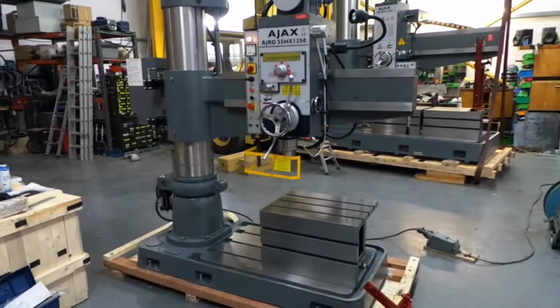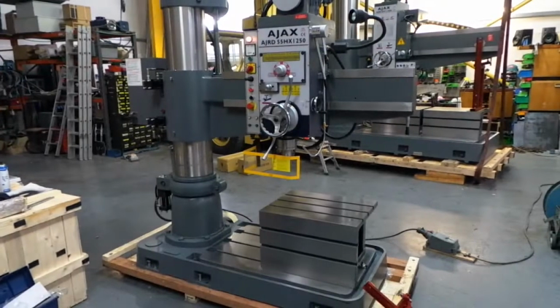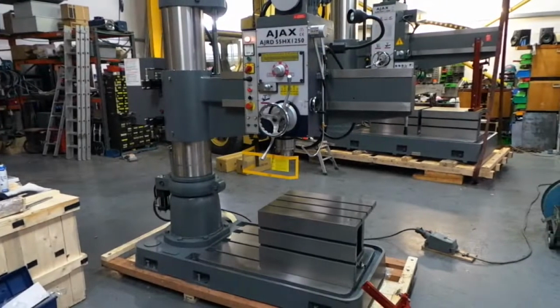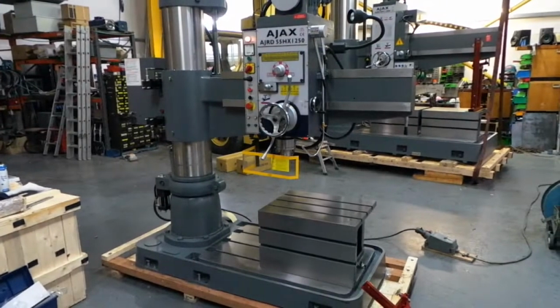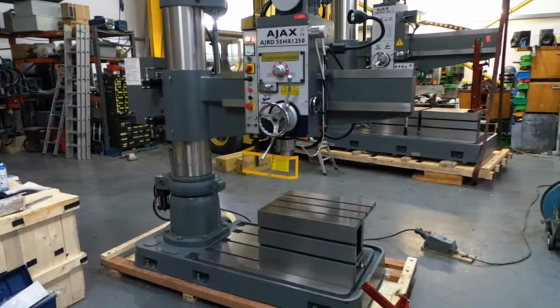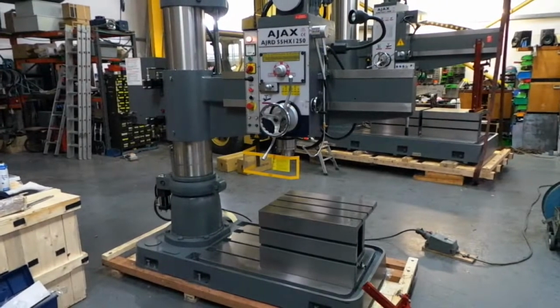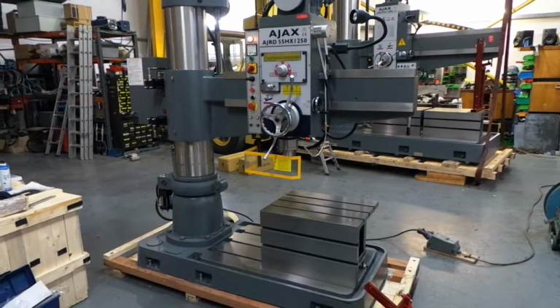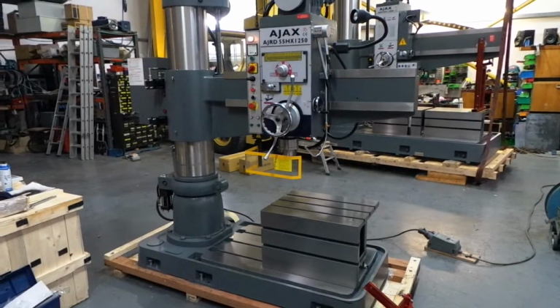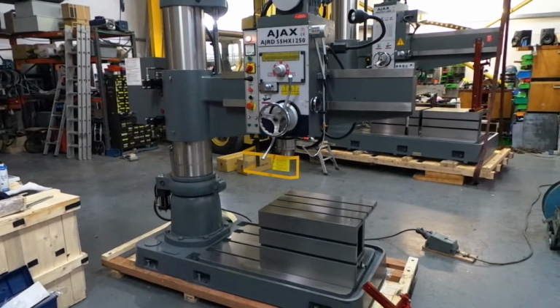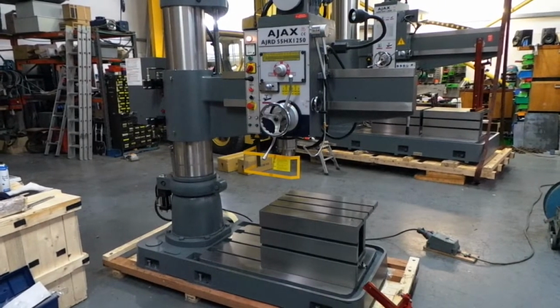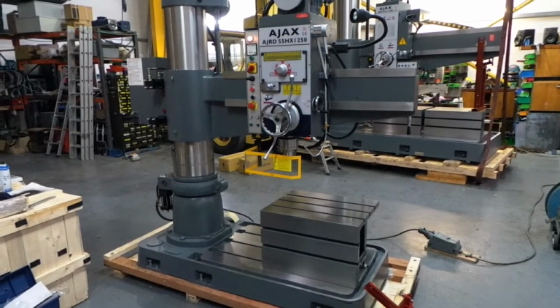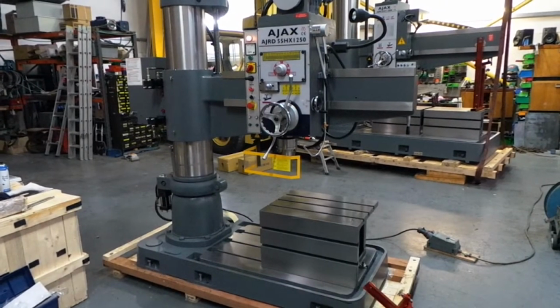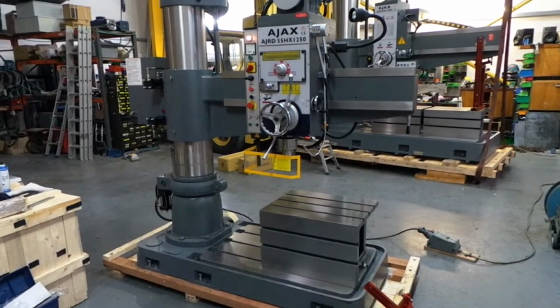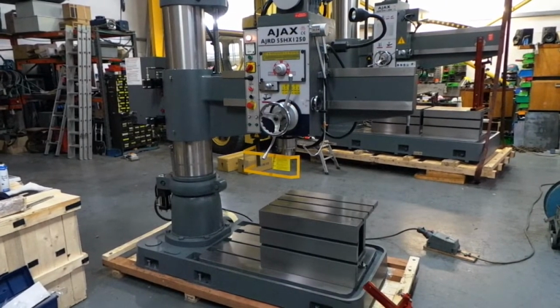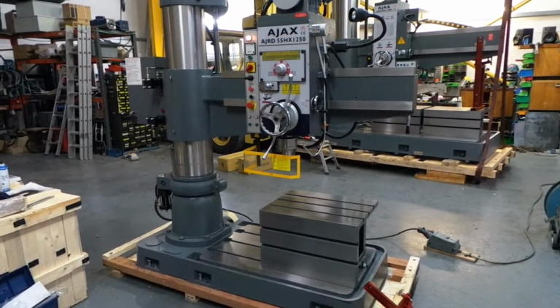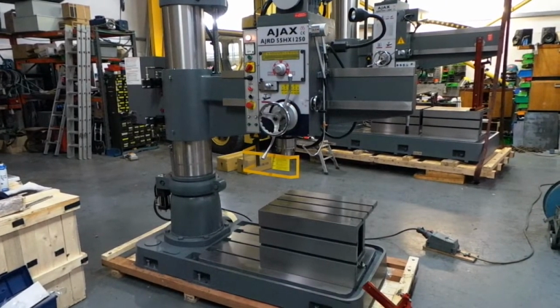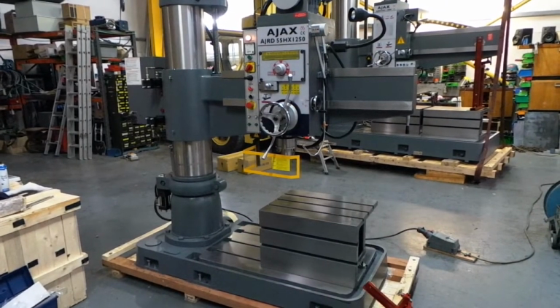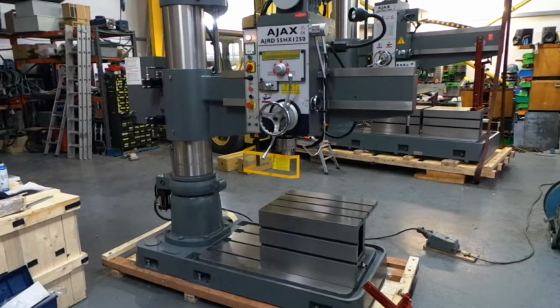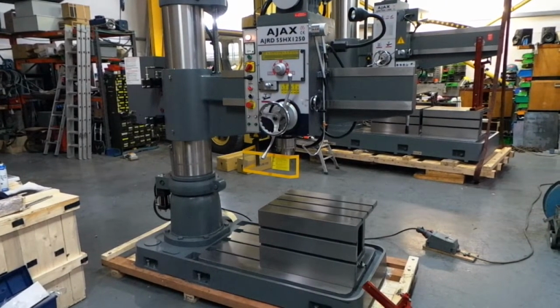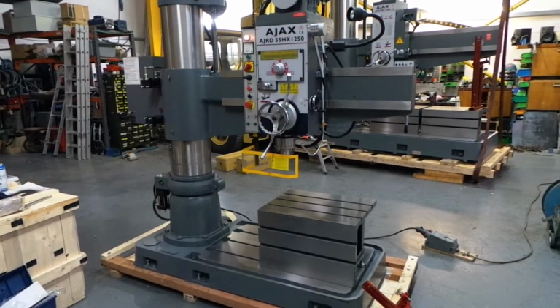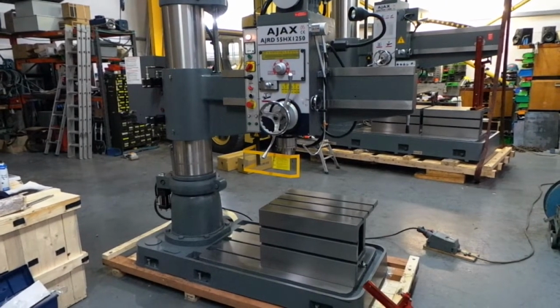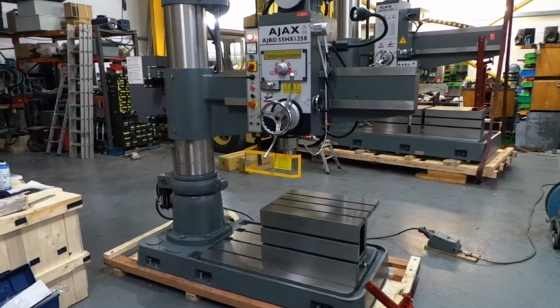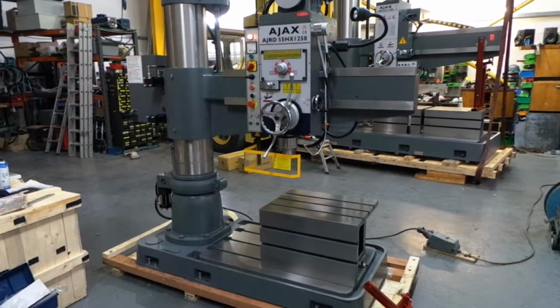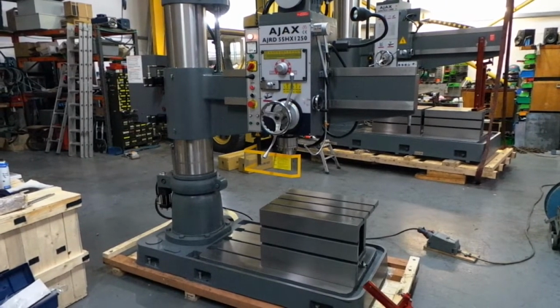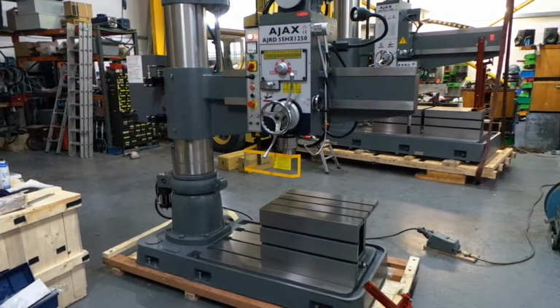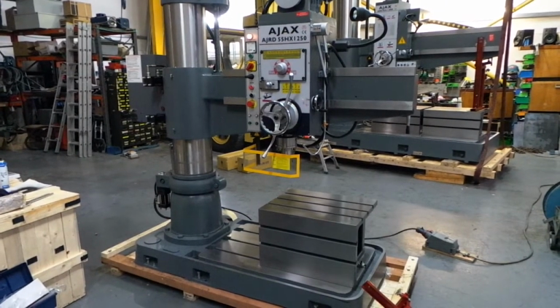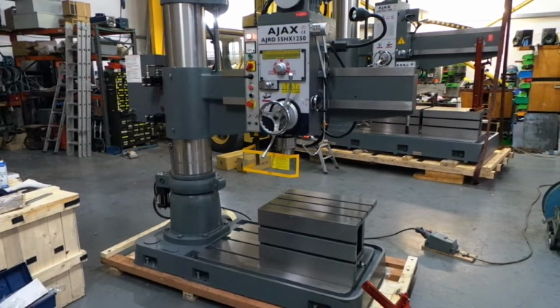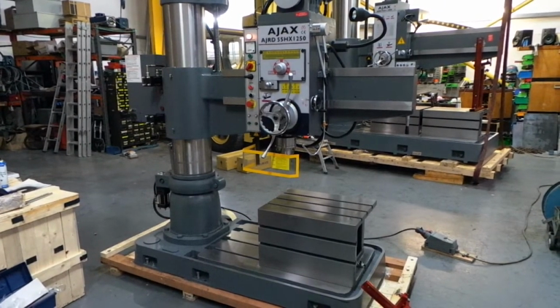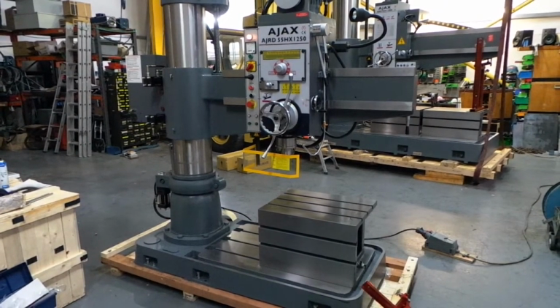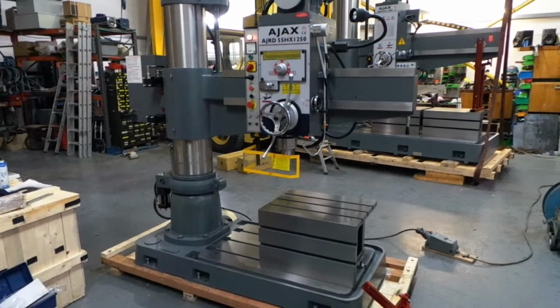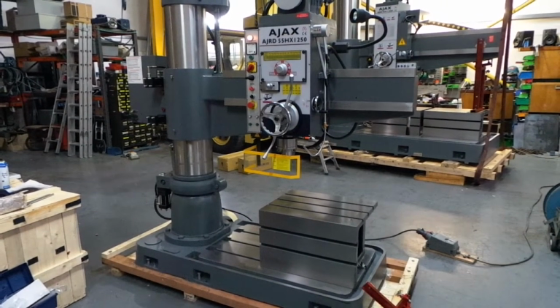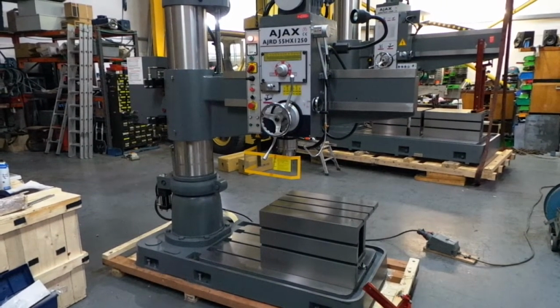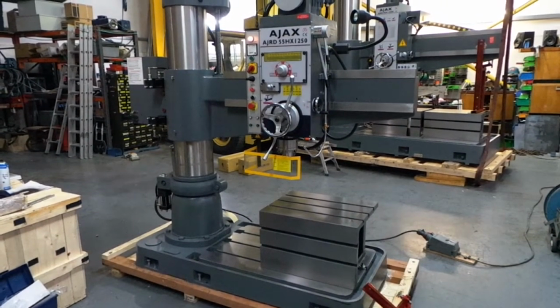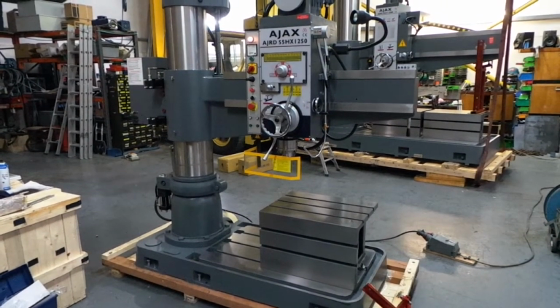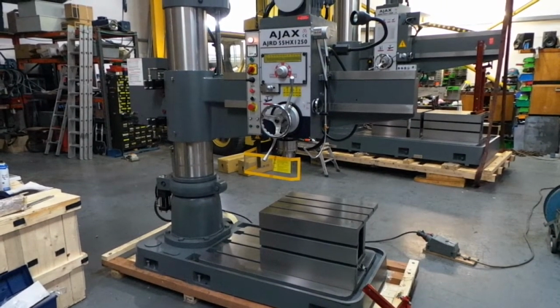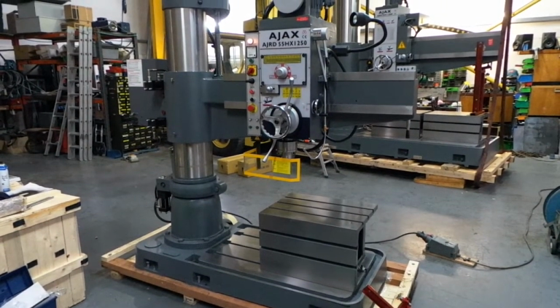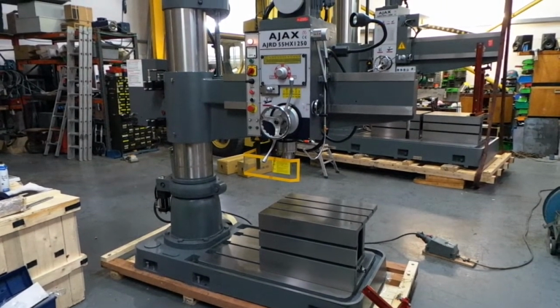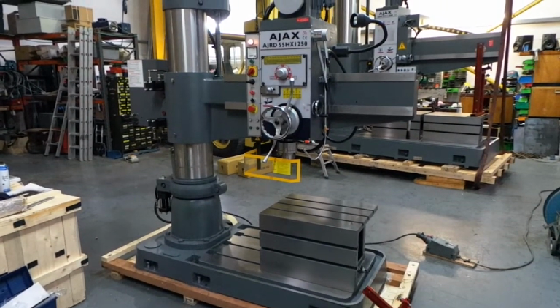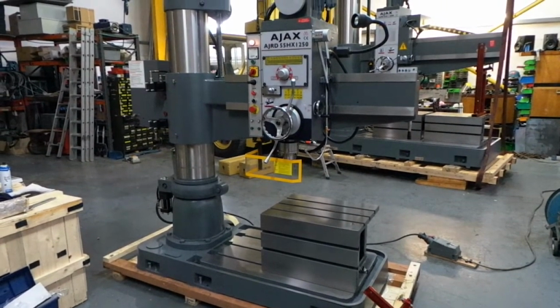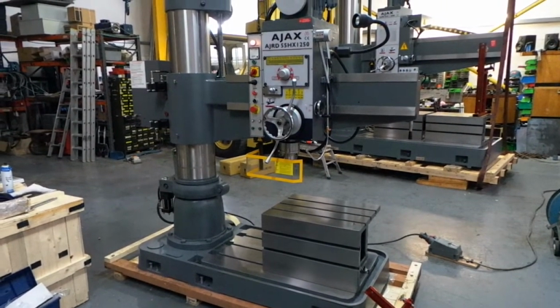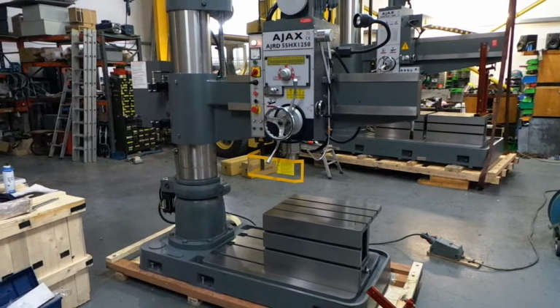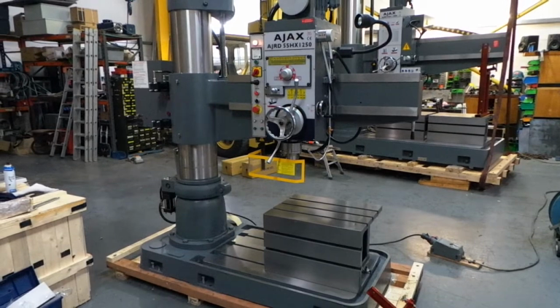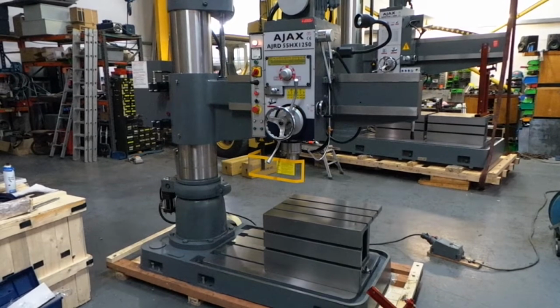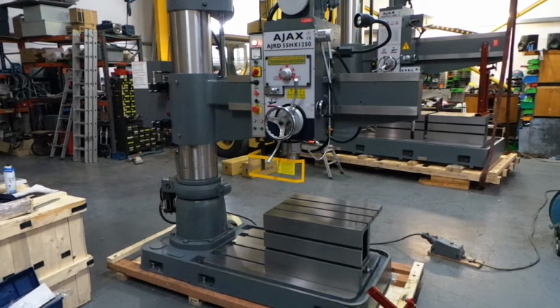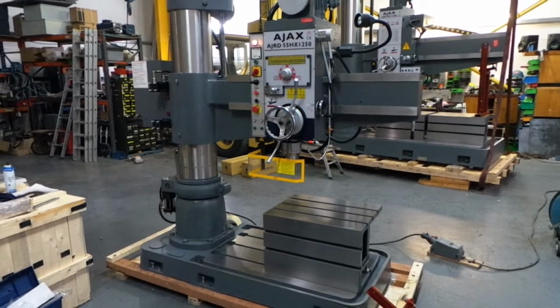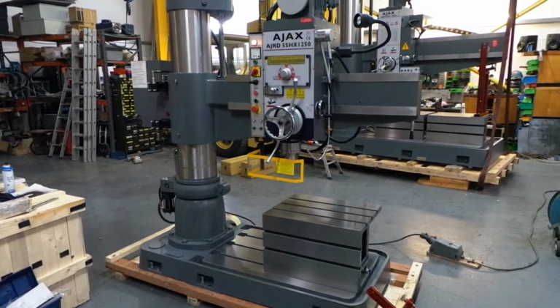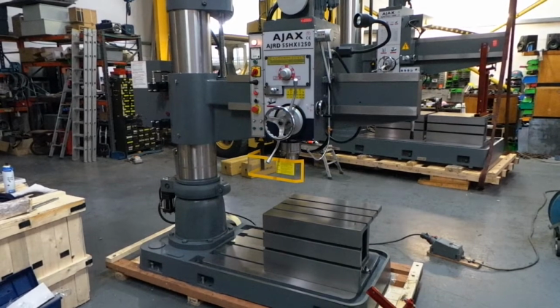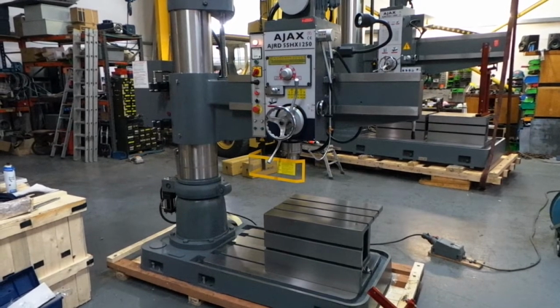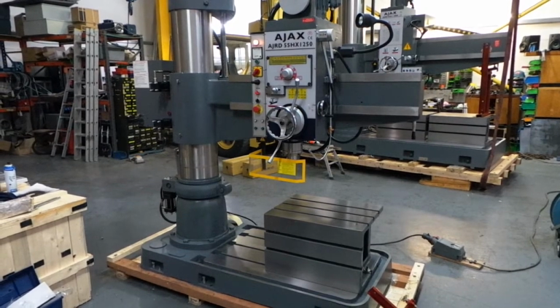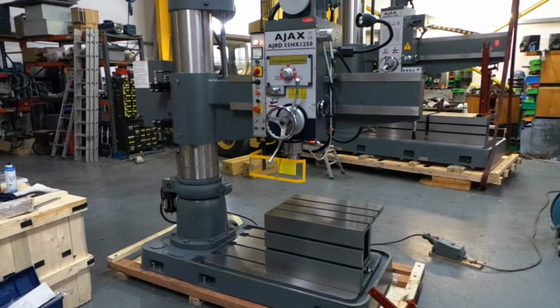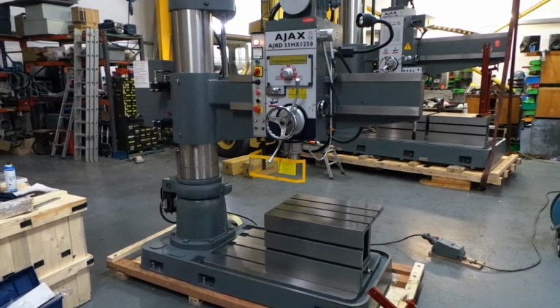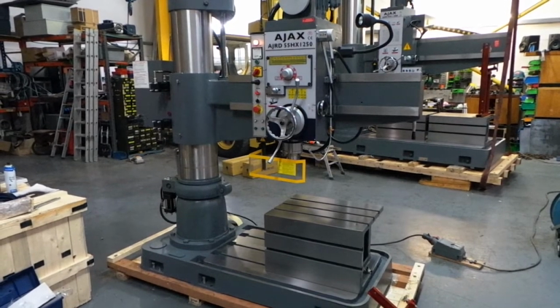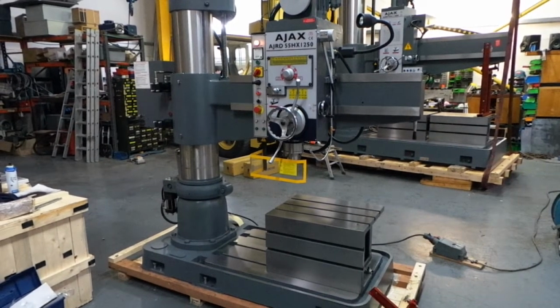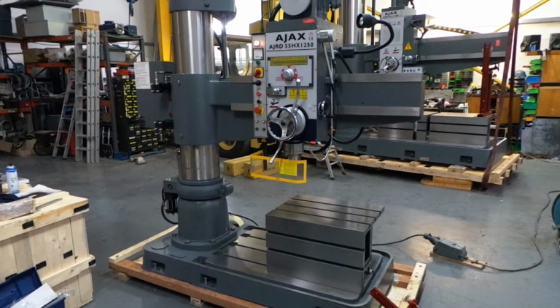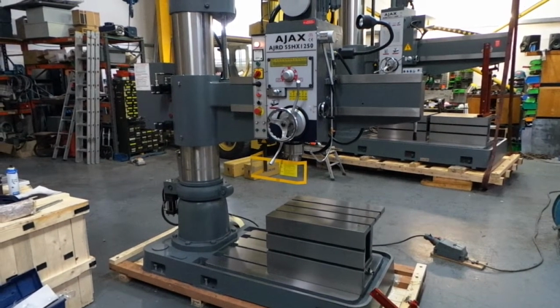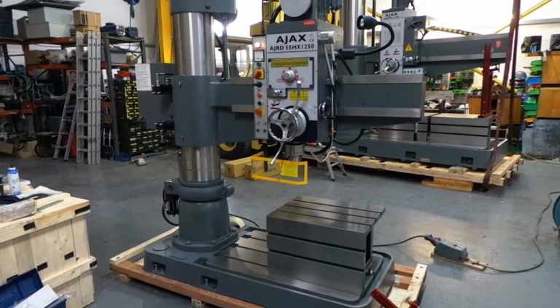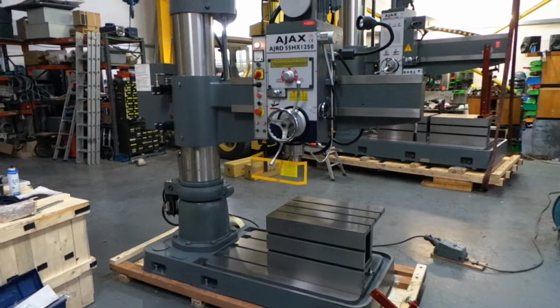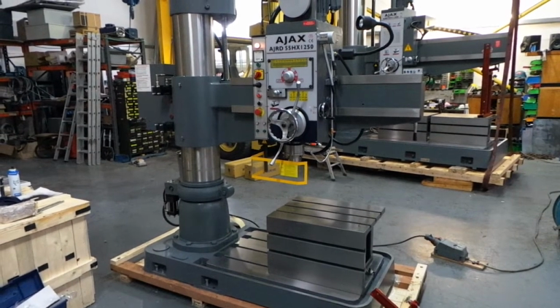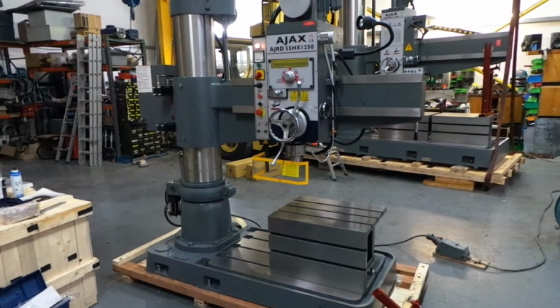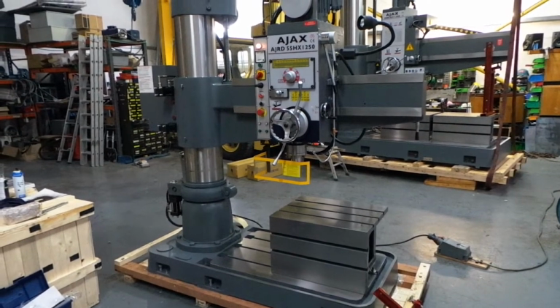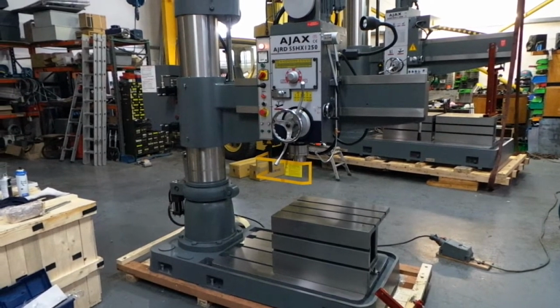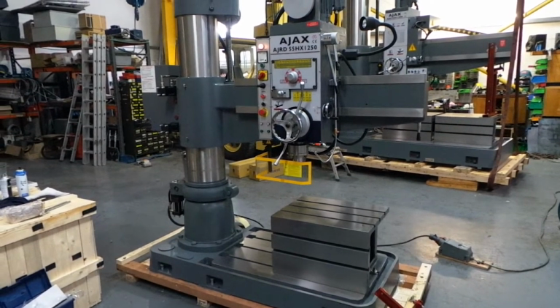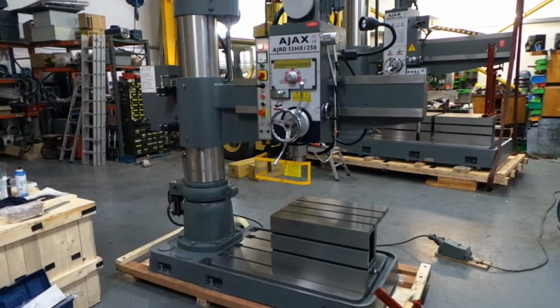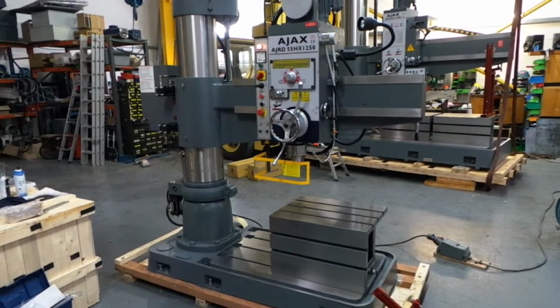This is a brief video on how to operate the AJRD55H radial drilling machine. Peter will now demonstrate.